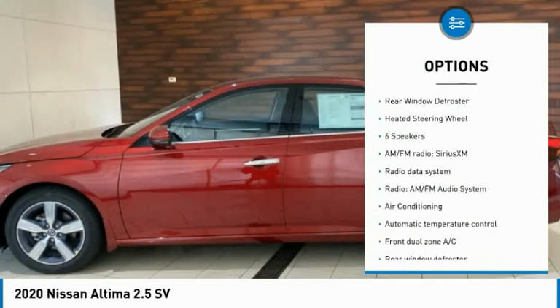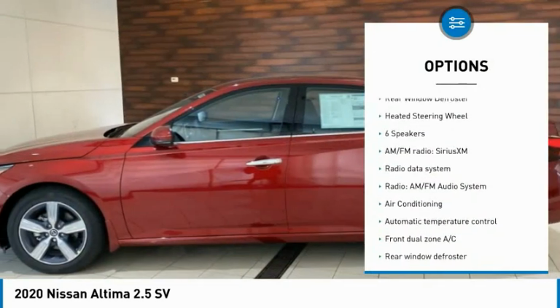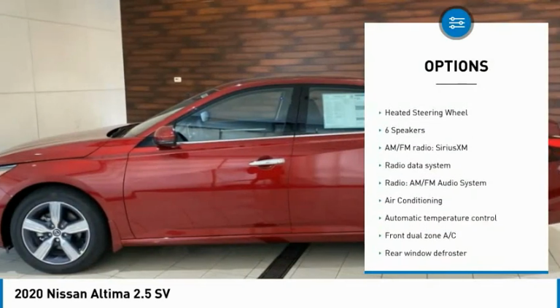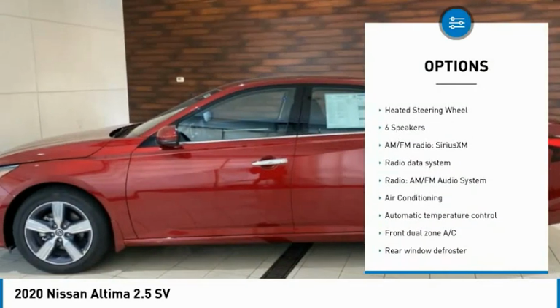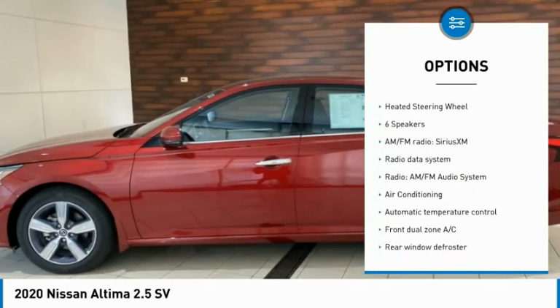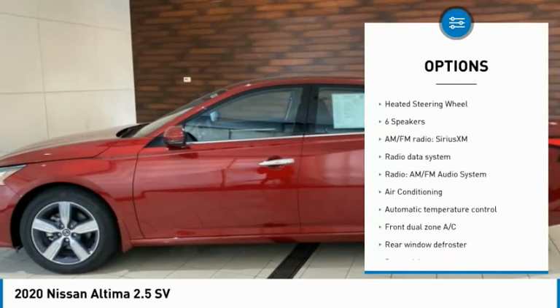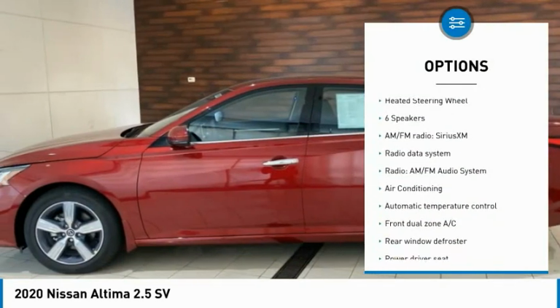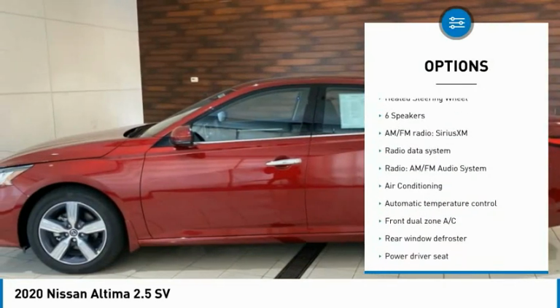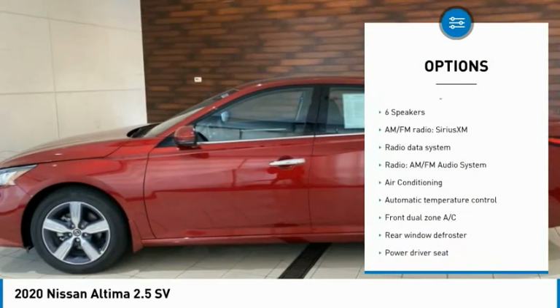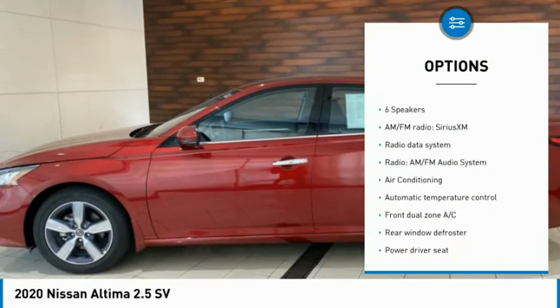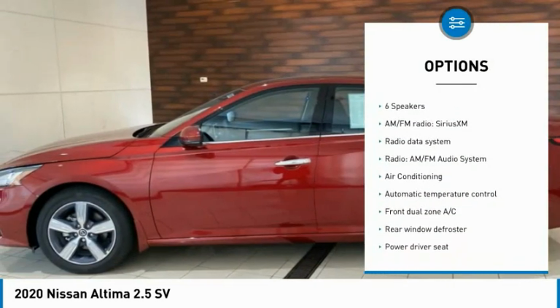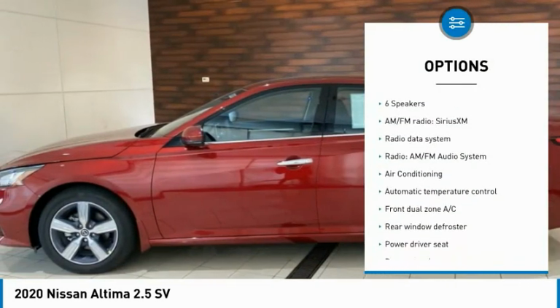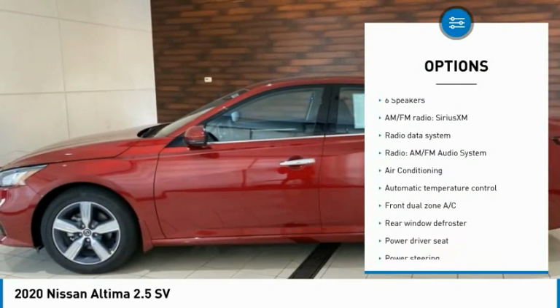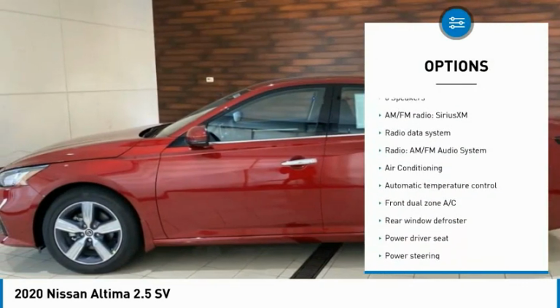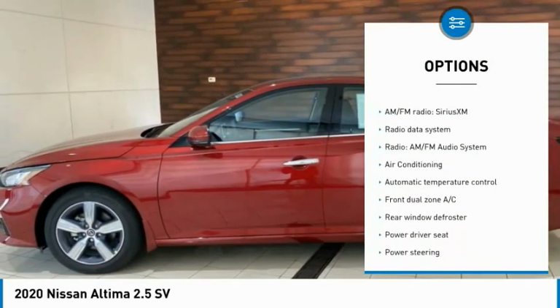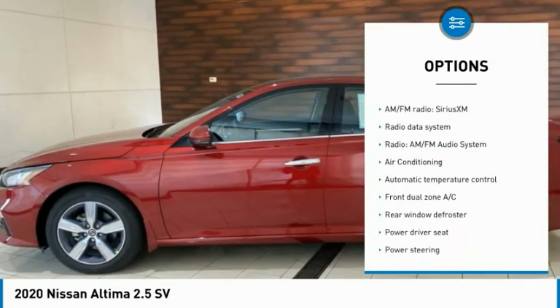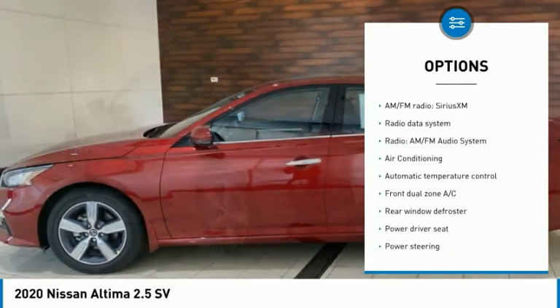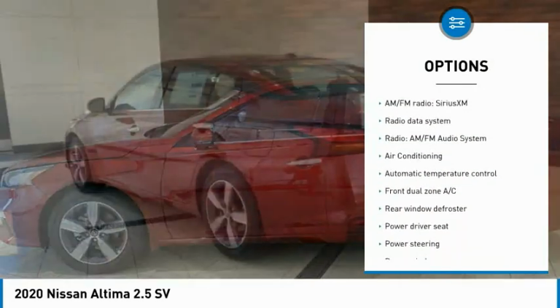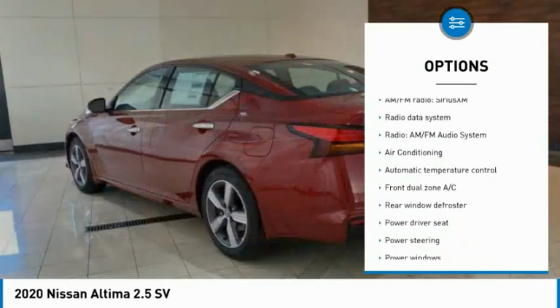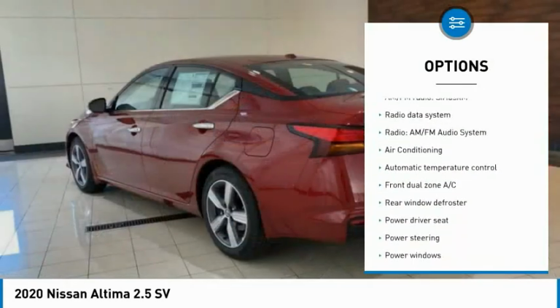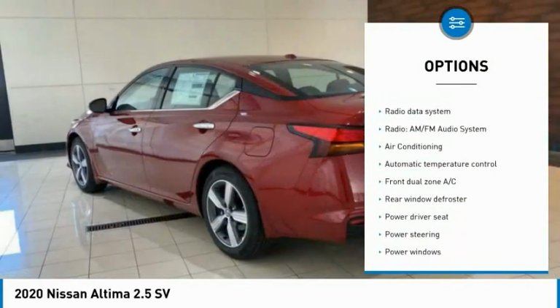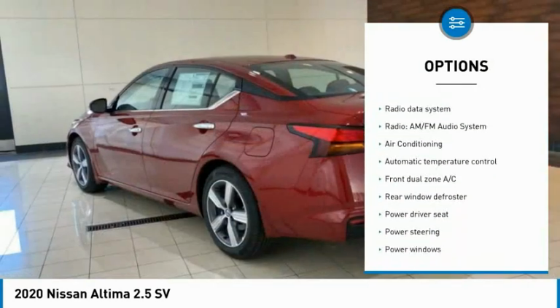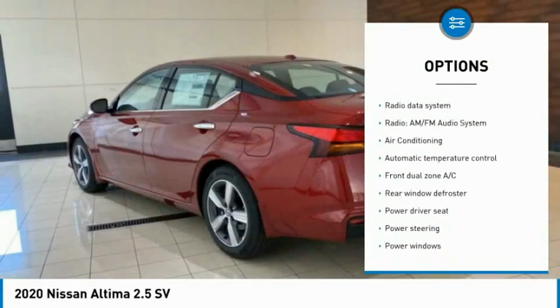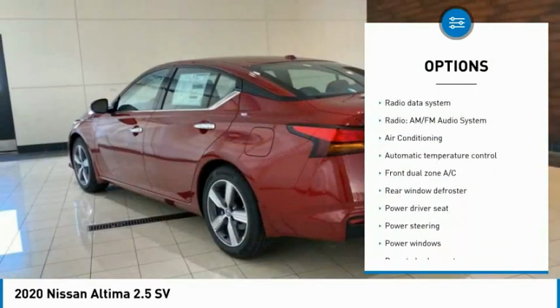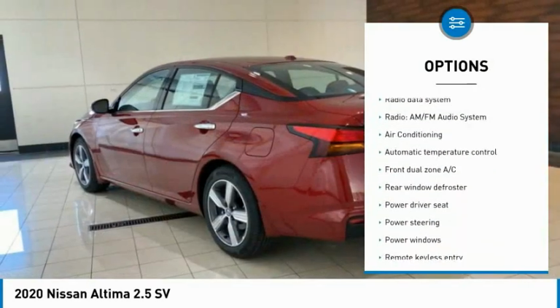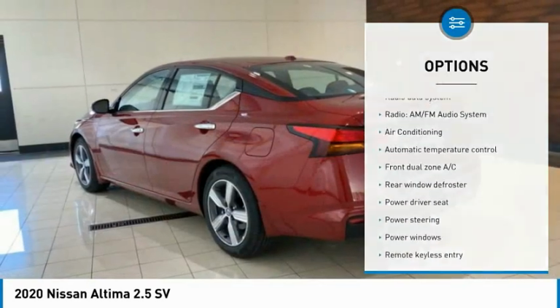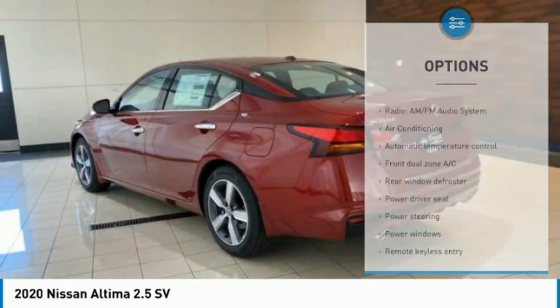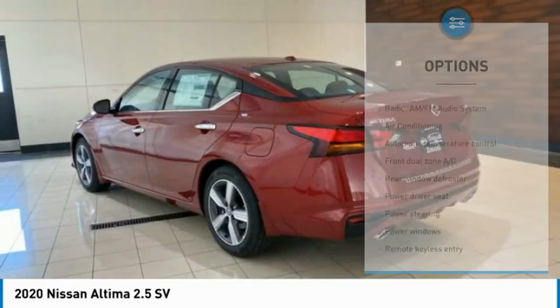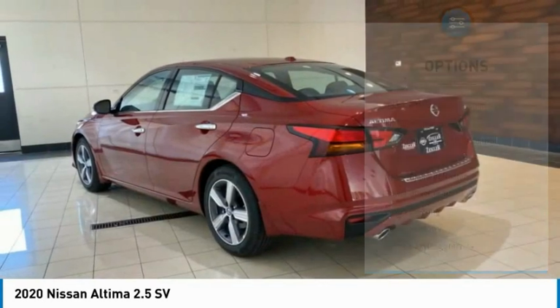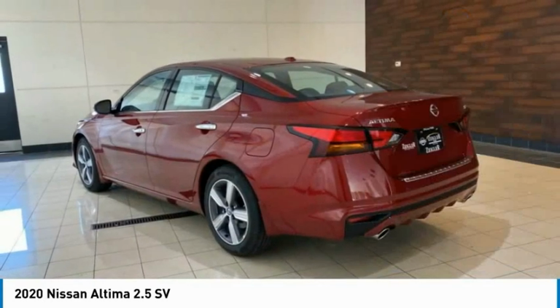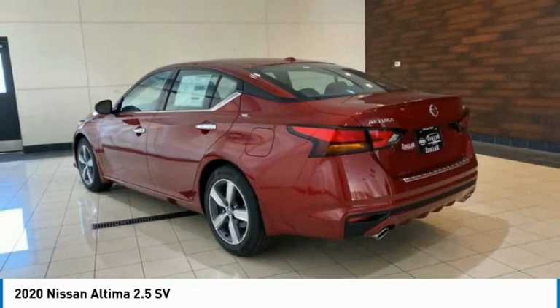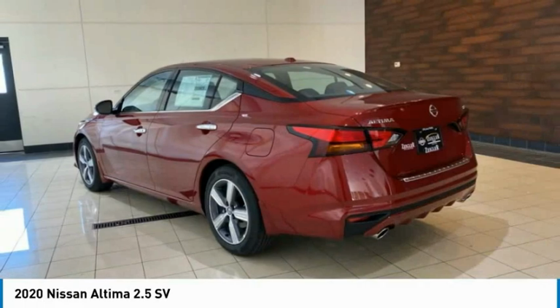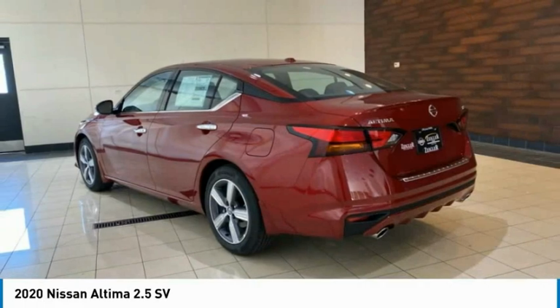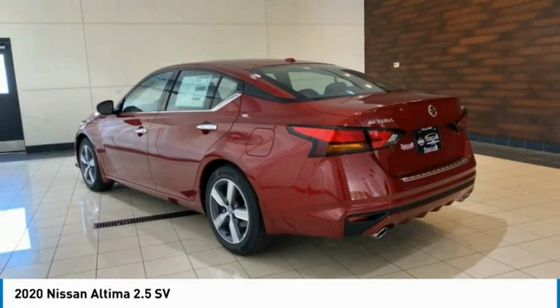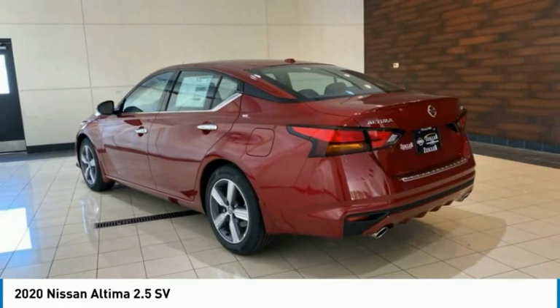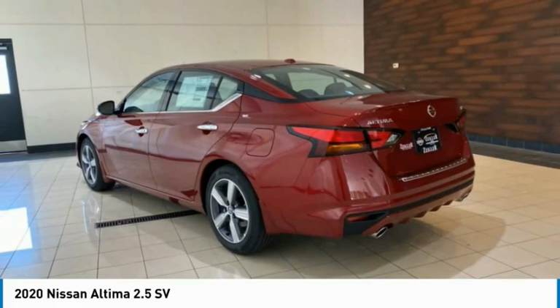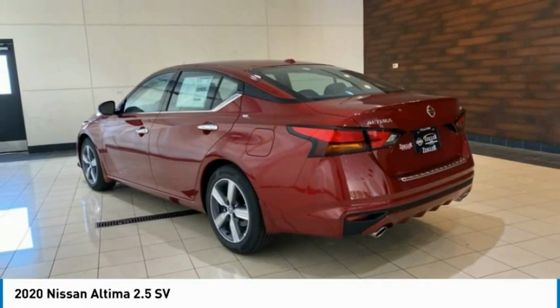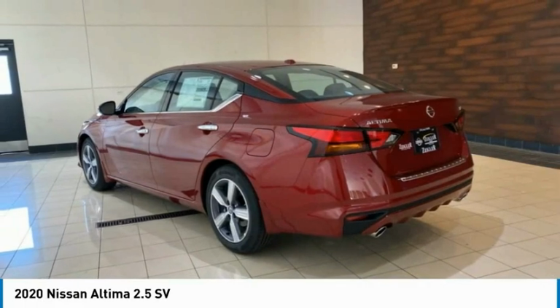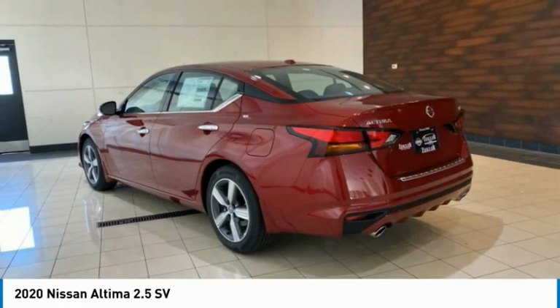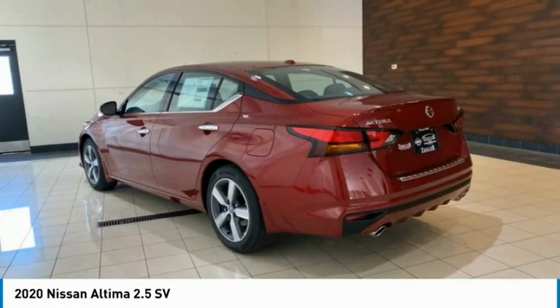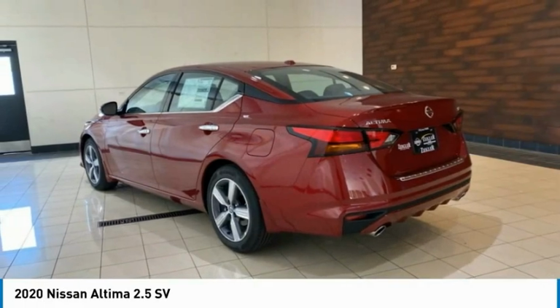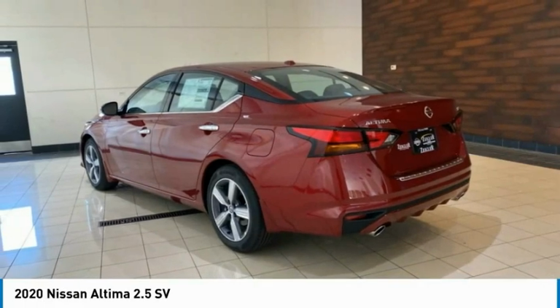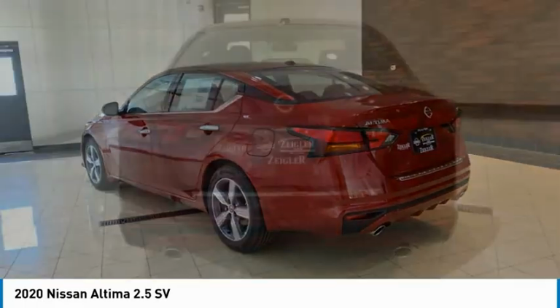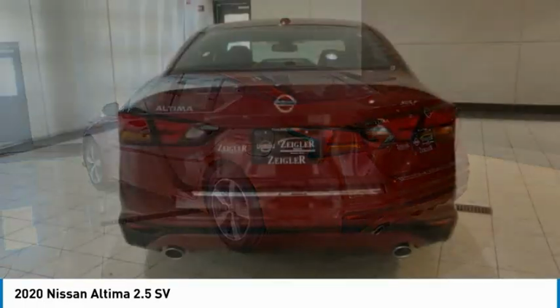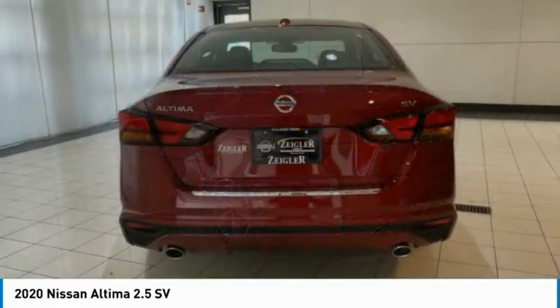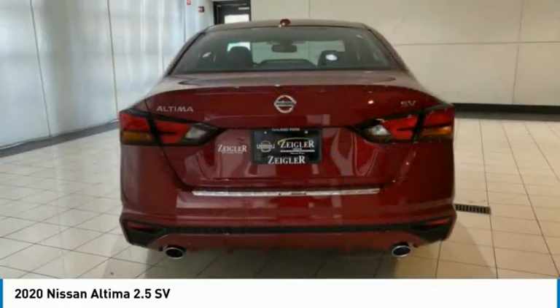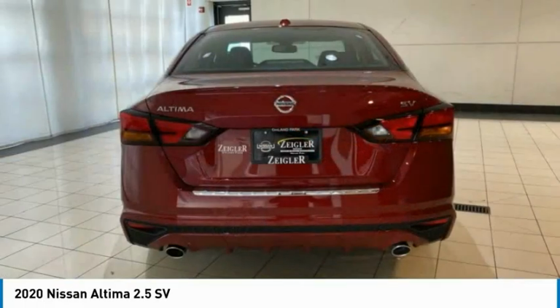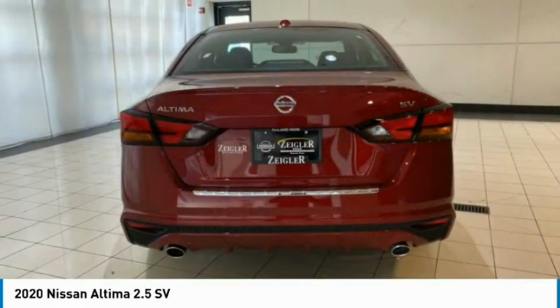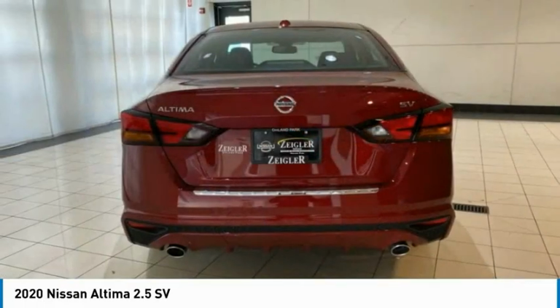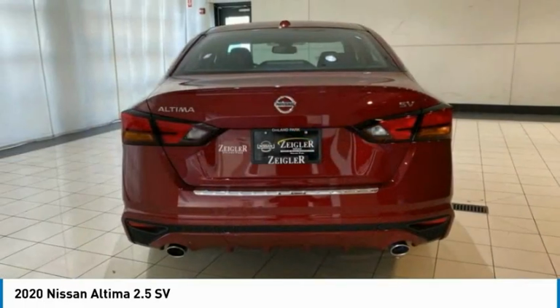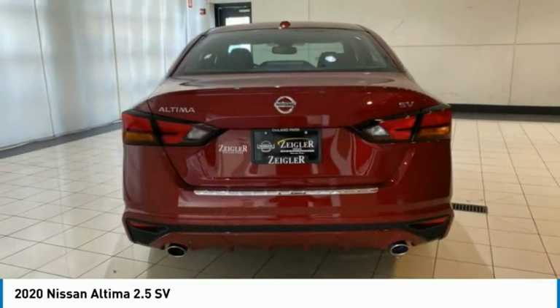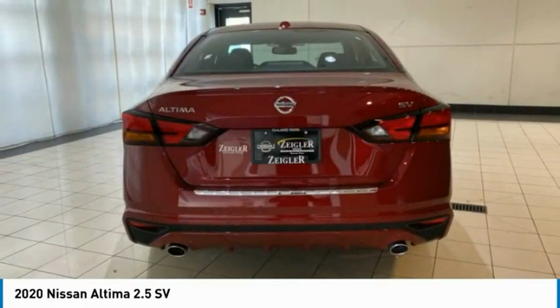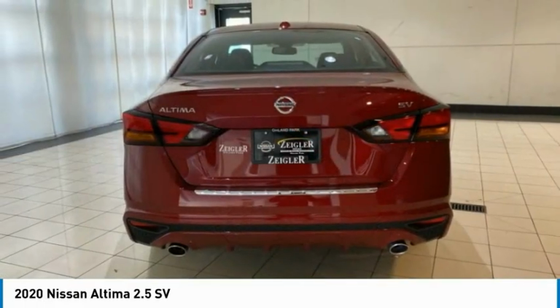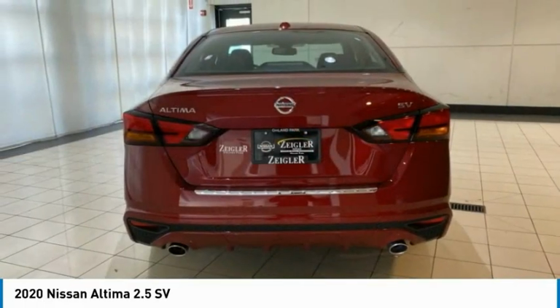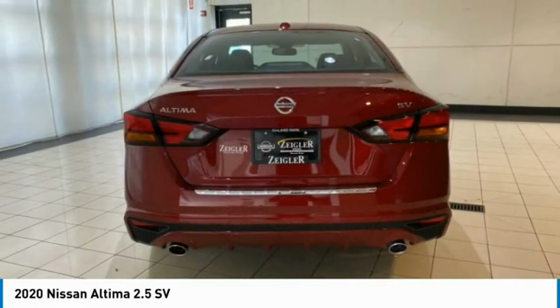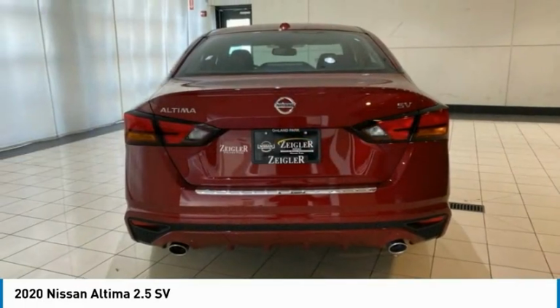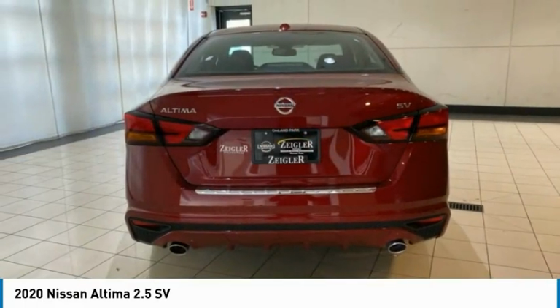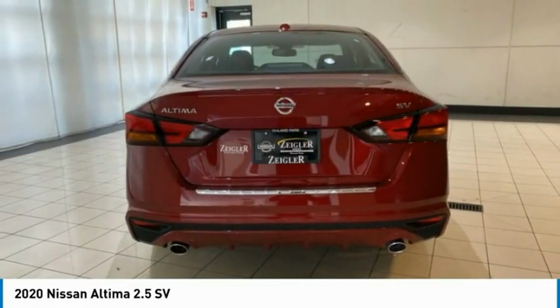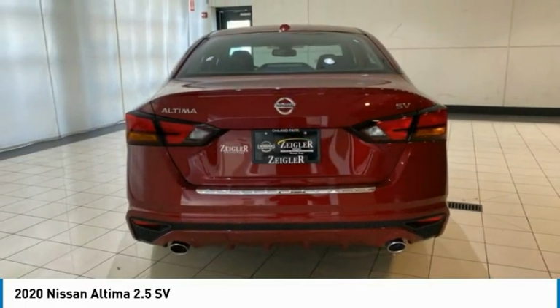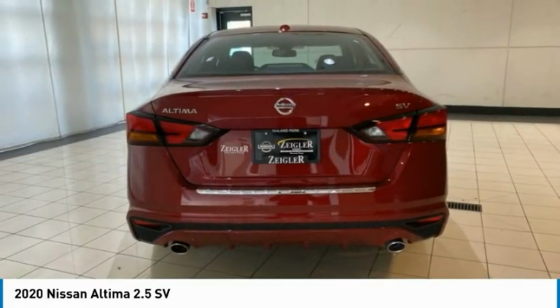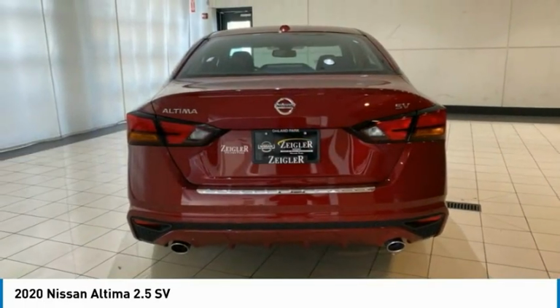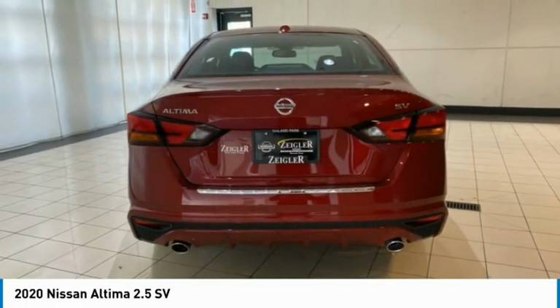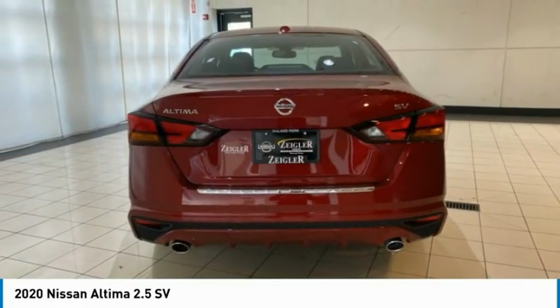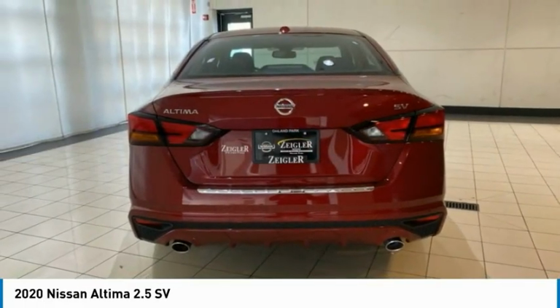Fog lights, speed control, four-wheel disc brakes, power moonroof, rear window defroster, heated steering wheel.